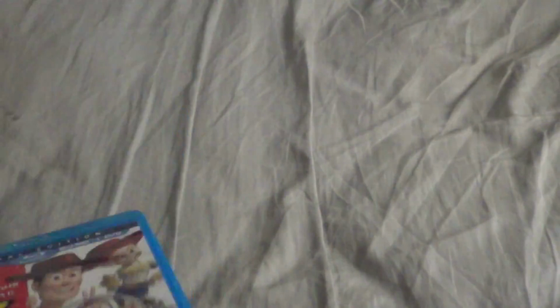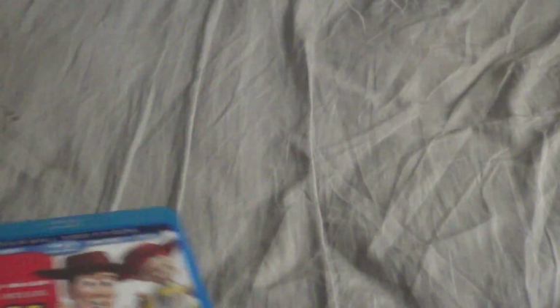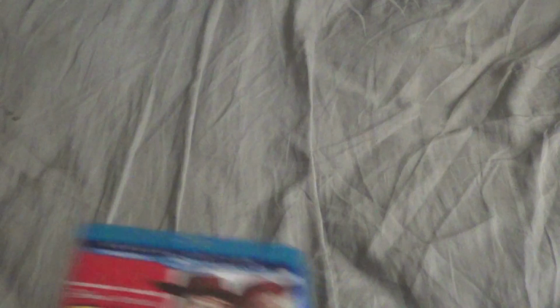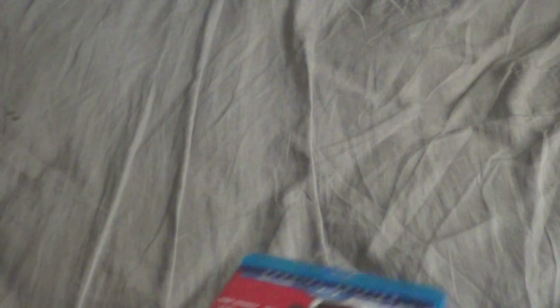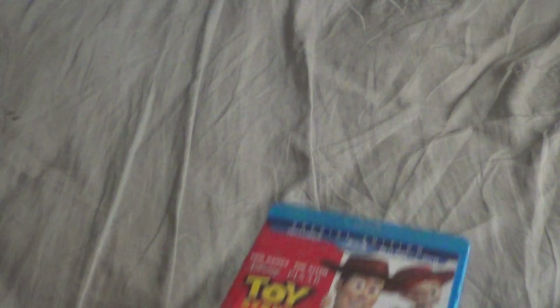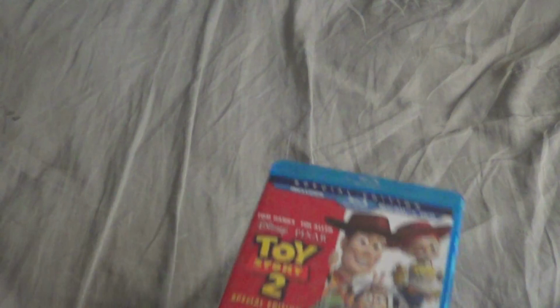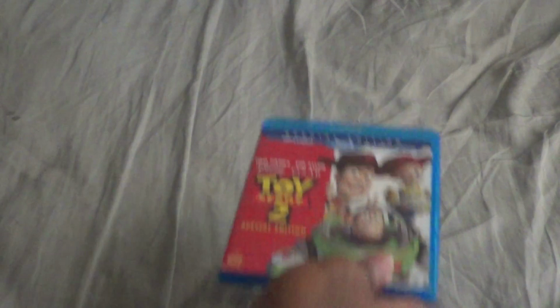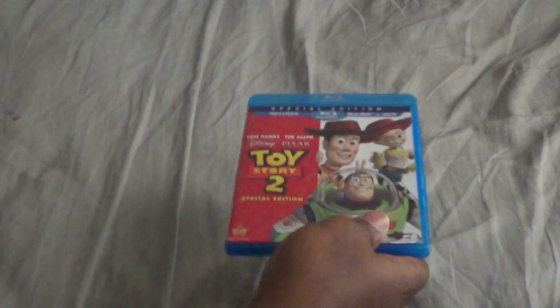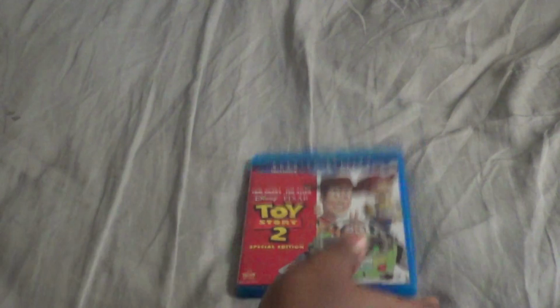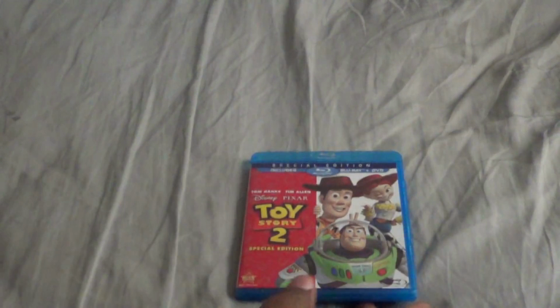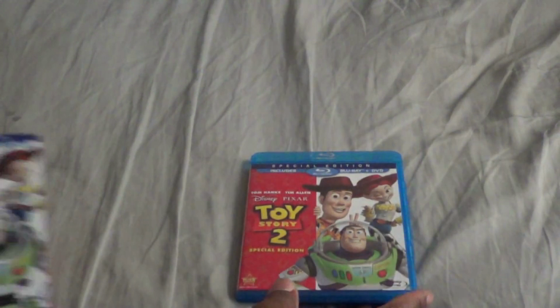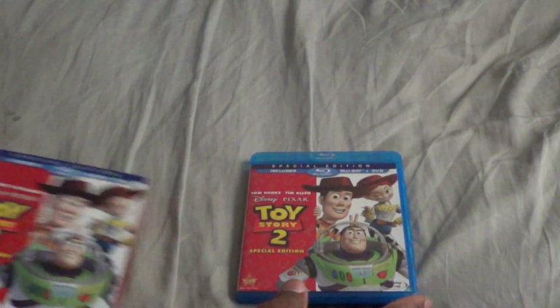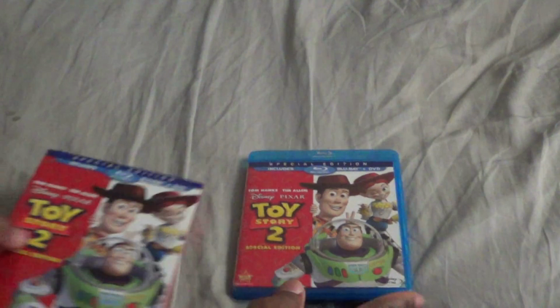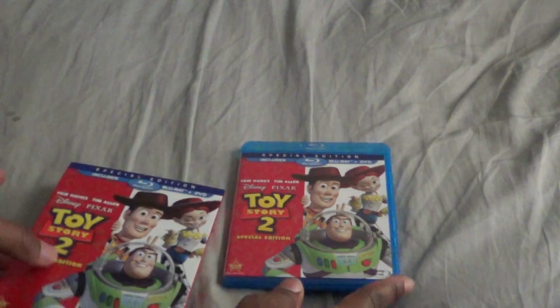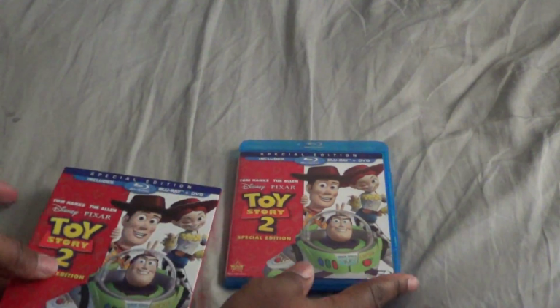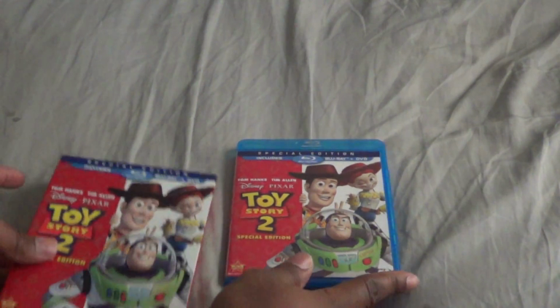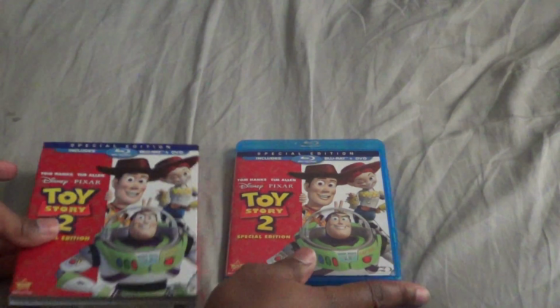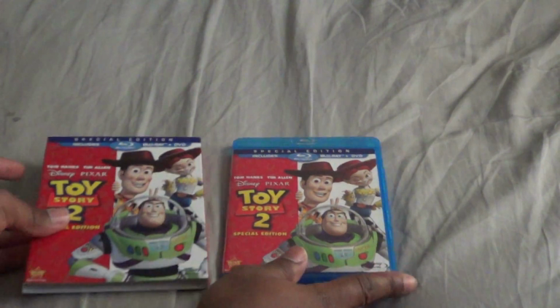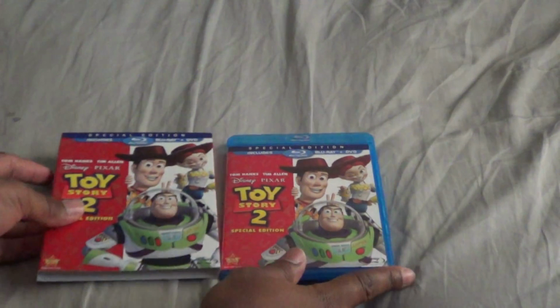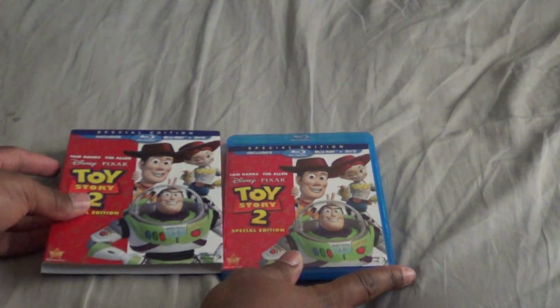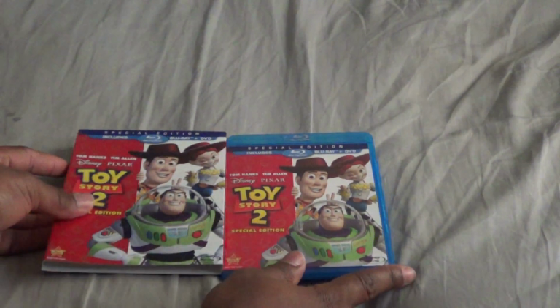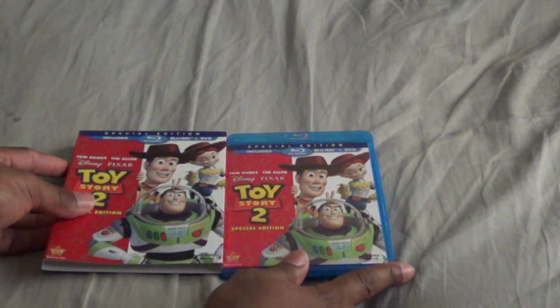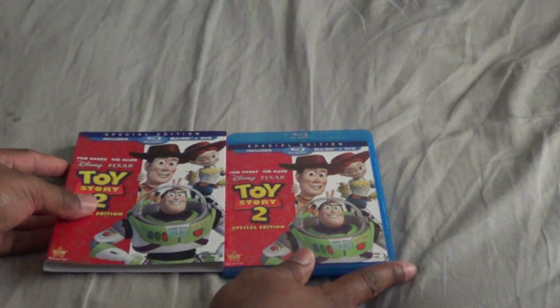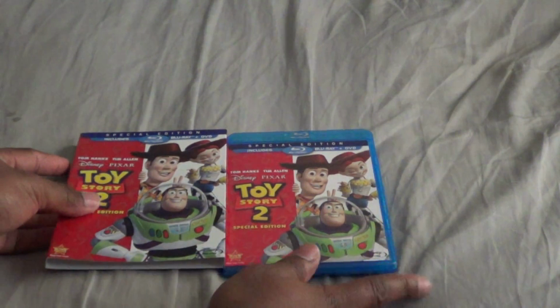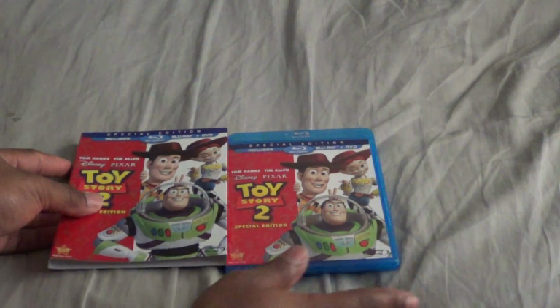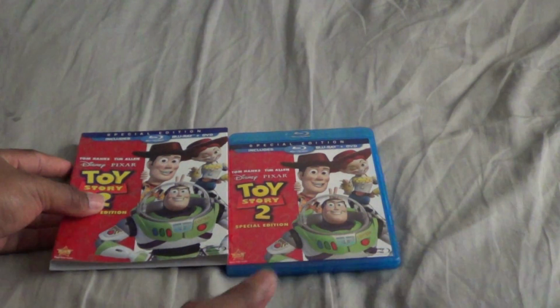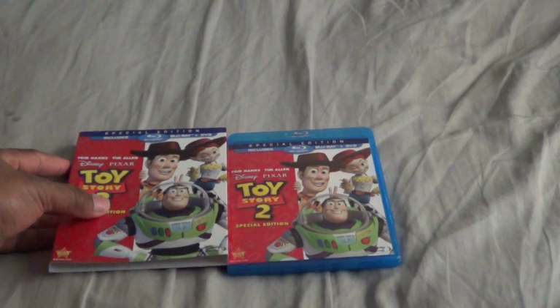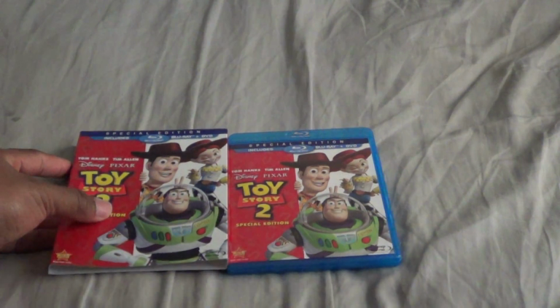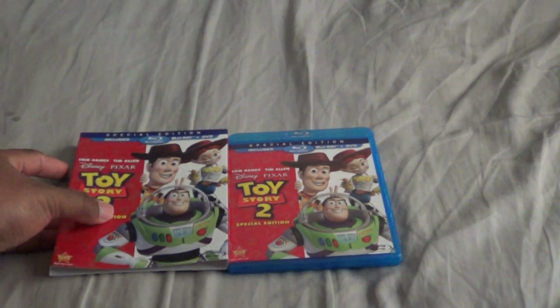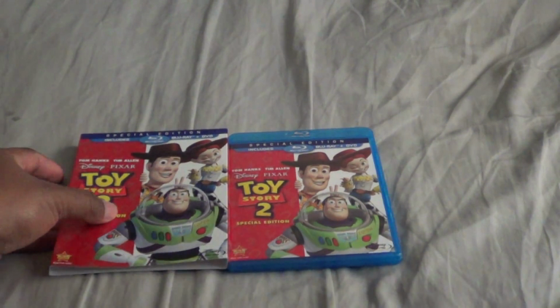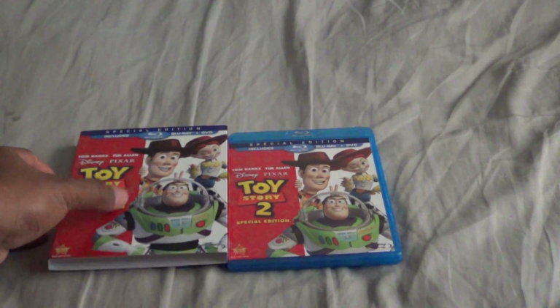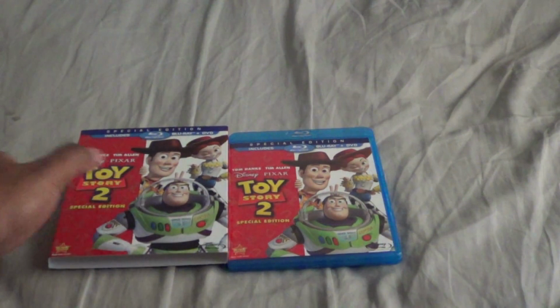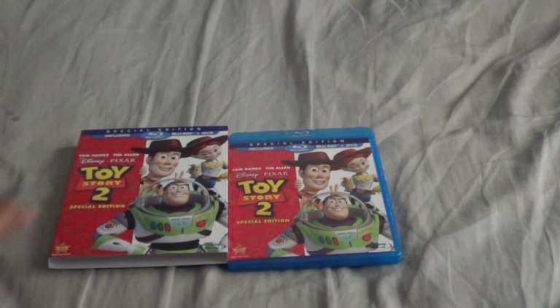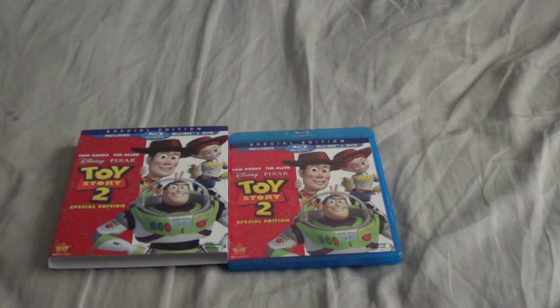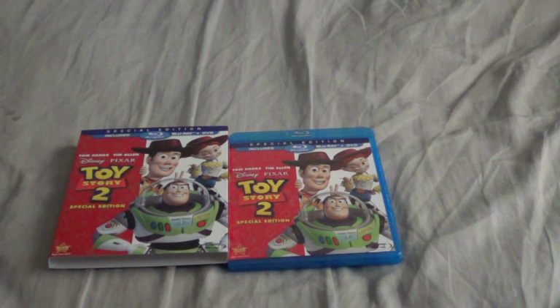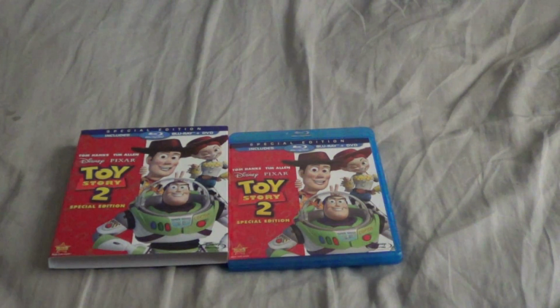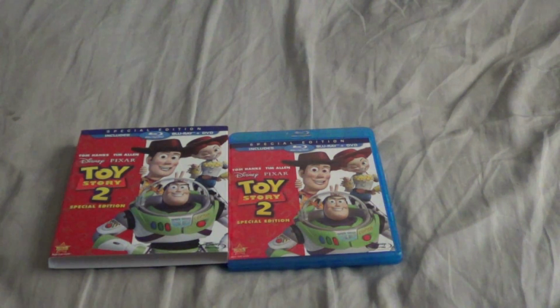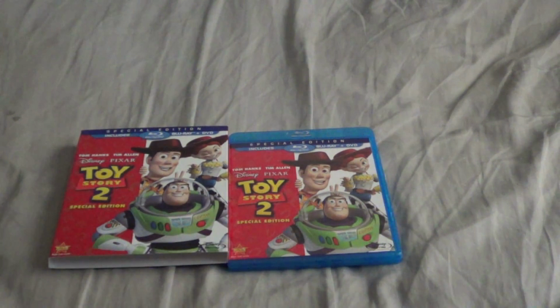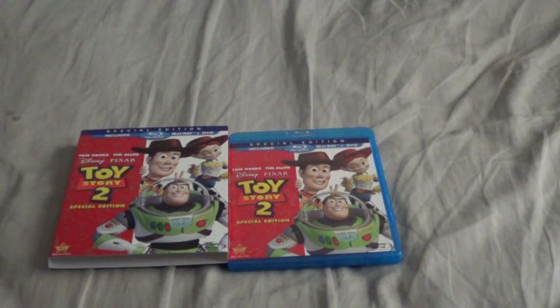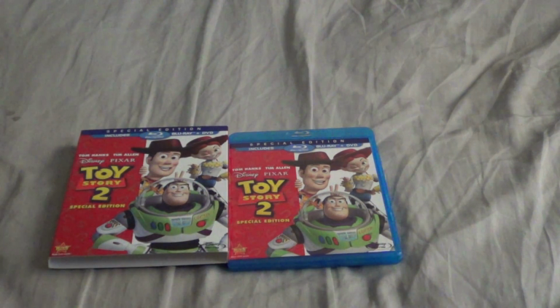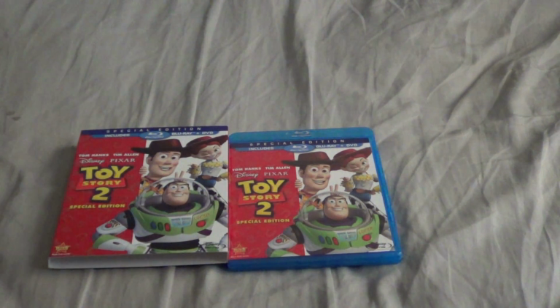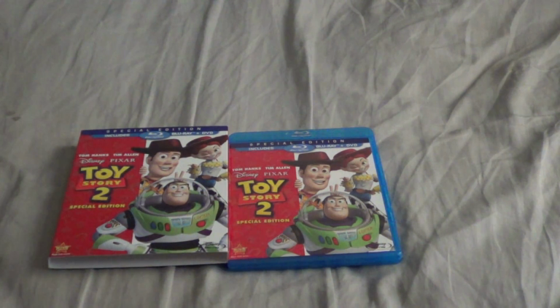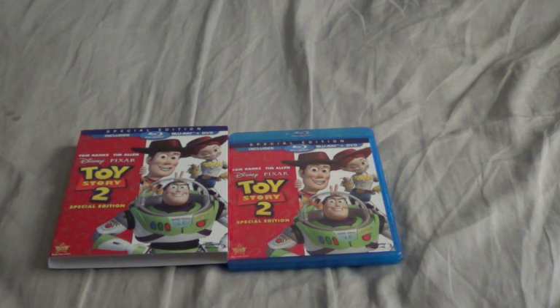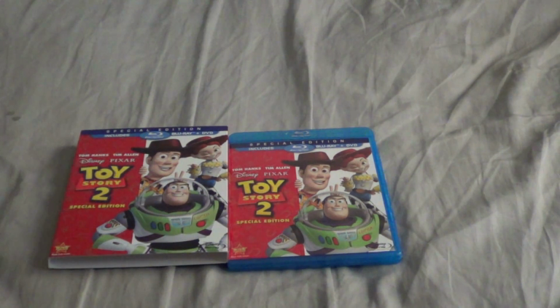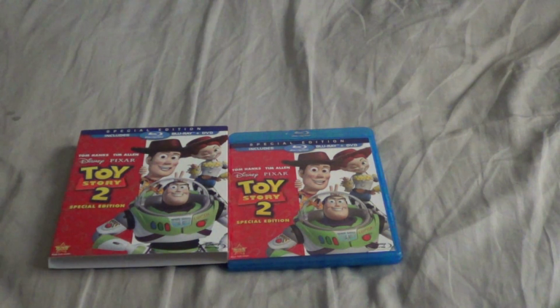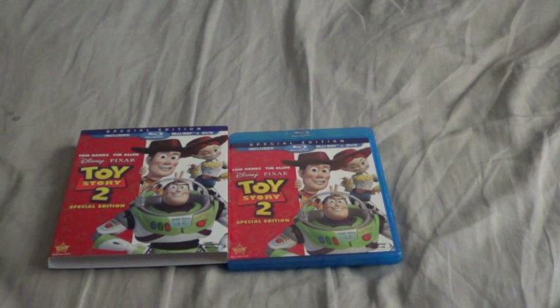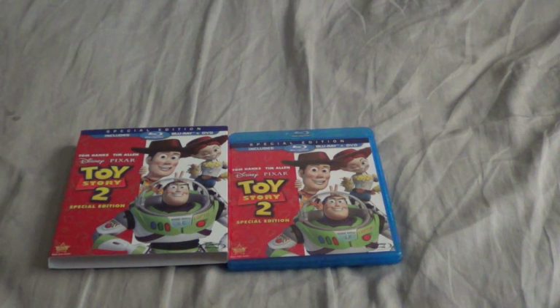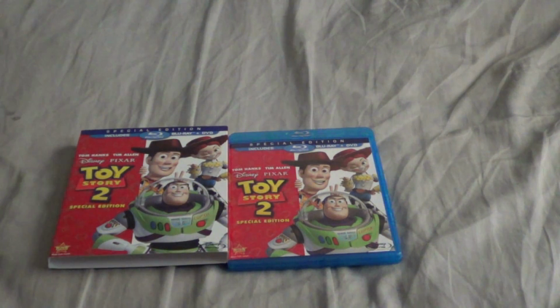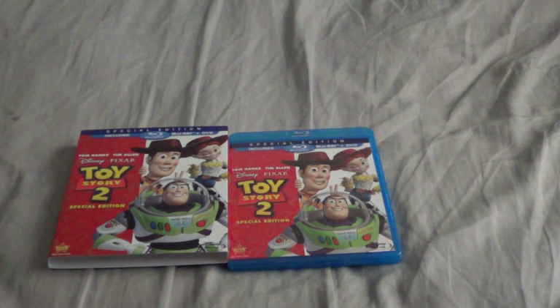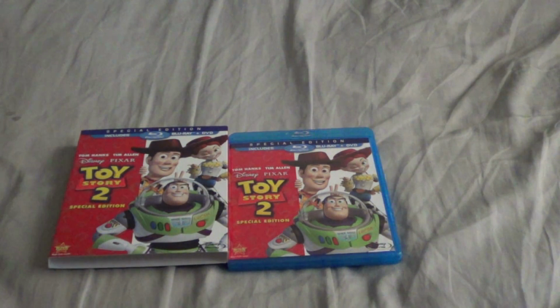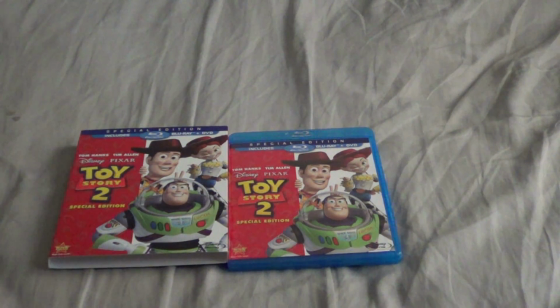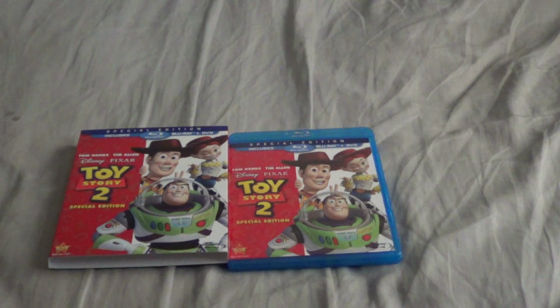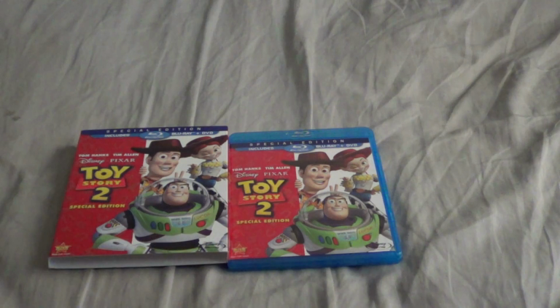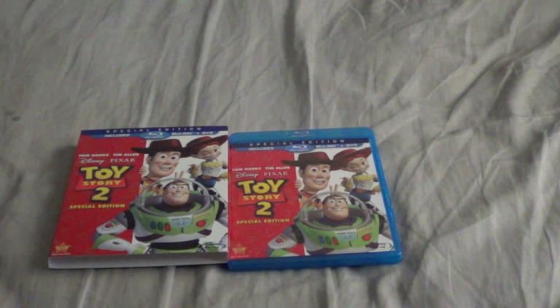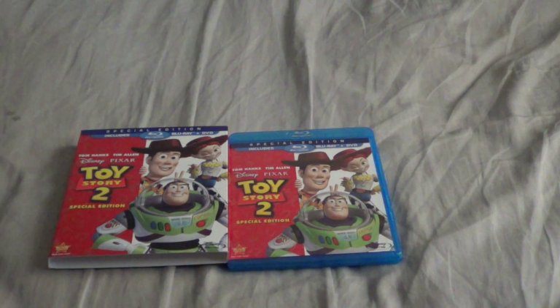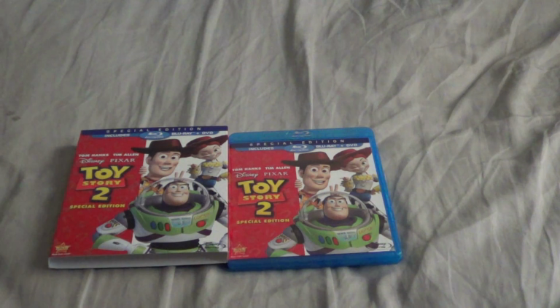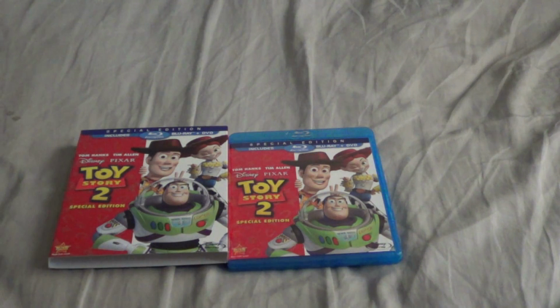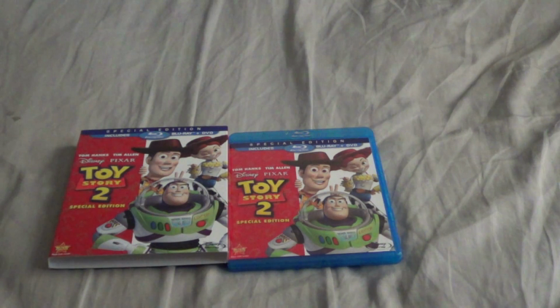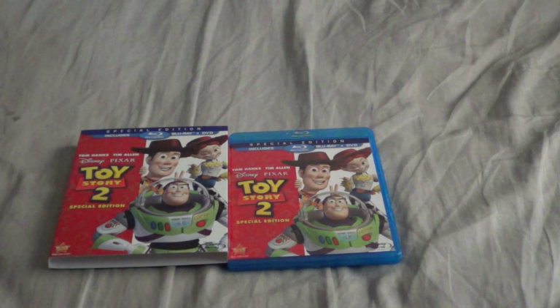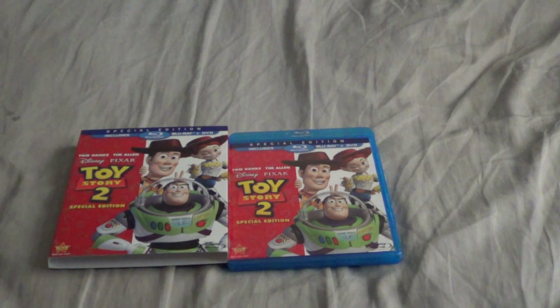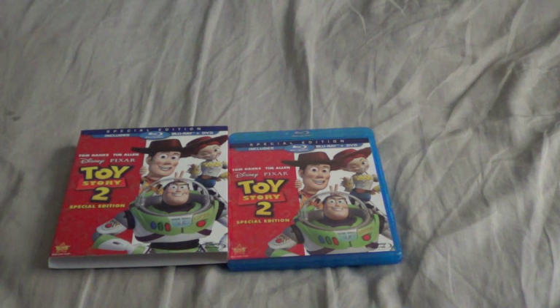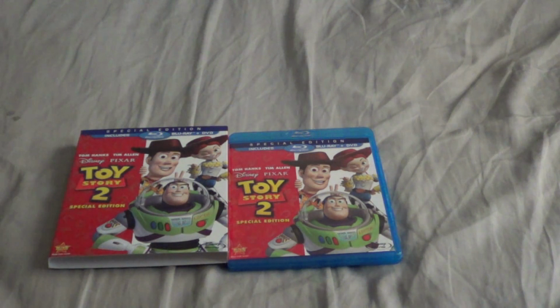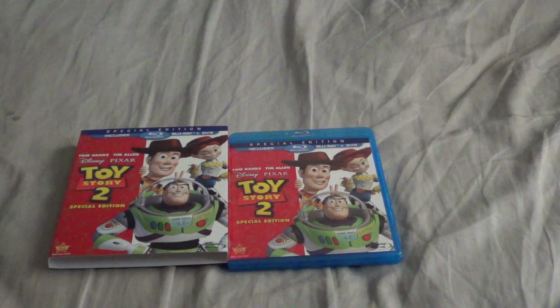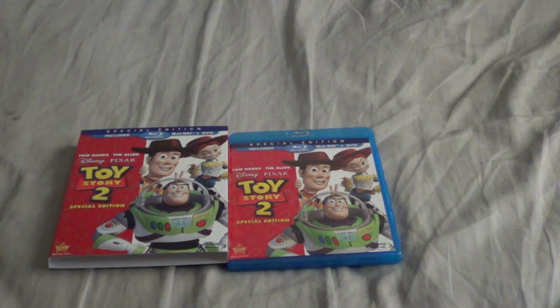So that is my quick unboxing of Toy Story 2 on Blu-ray. Let me know what you guys think about that — I'll catch y'all later.